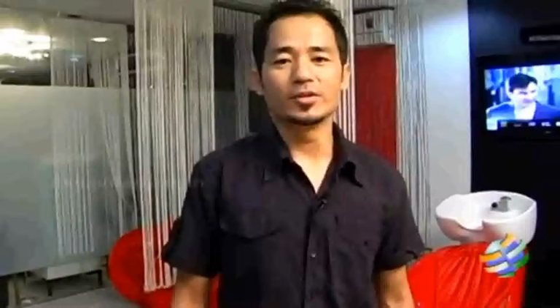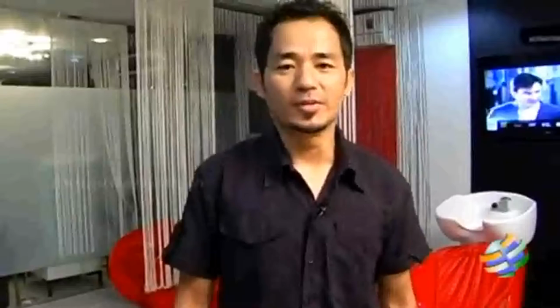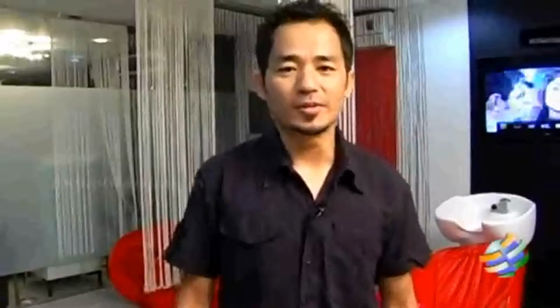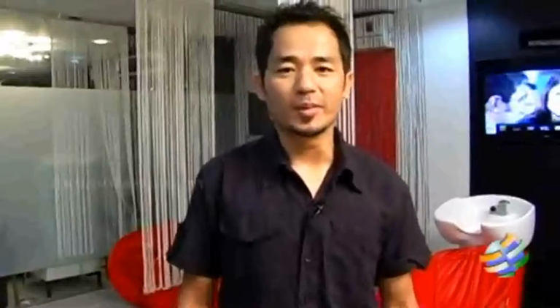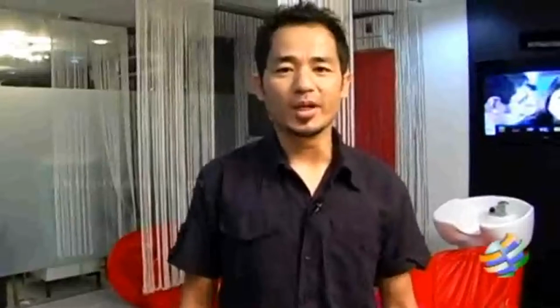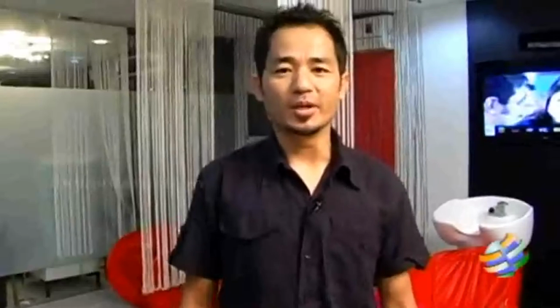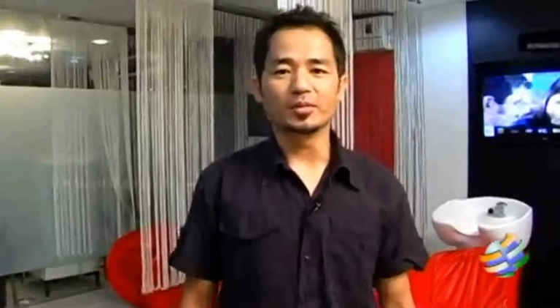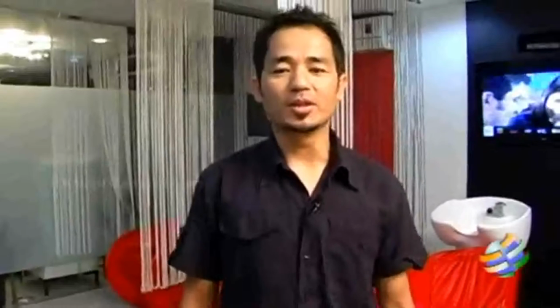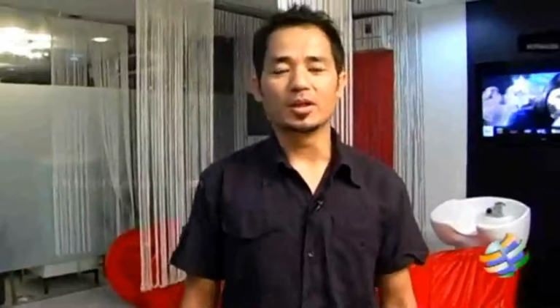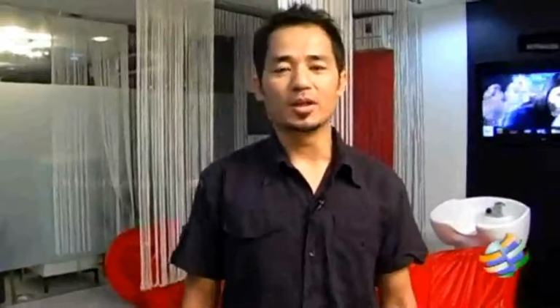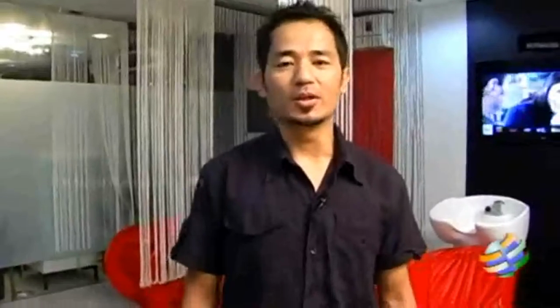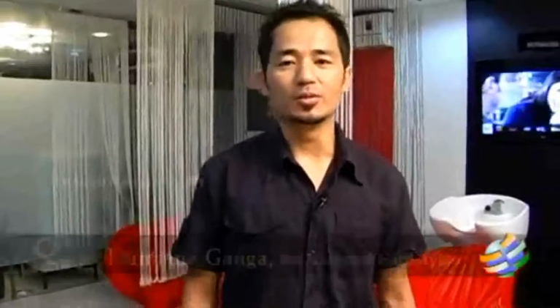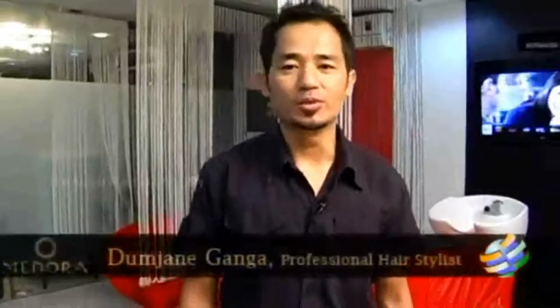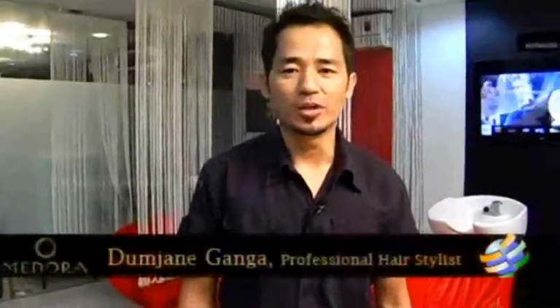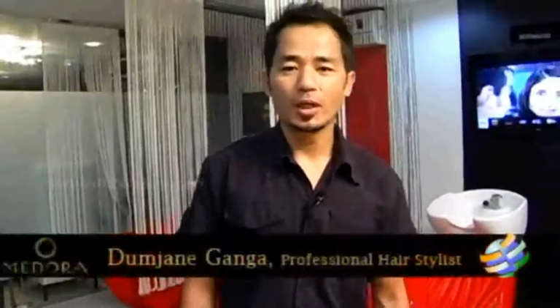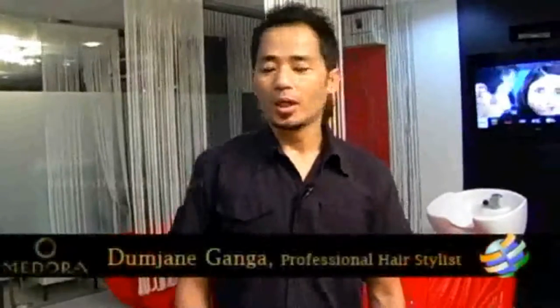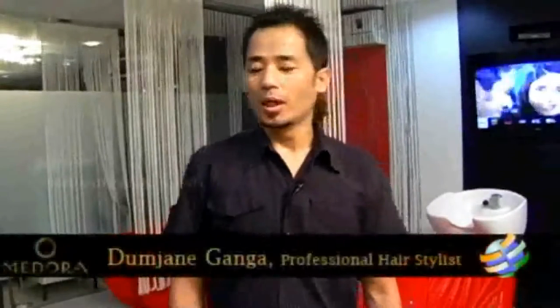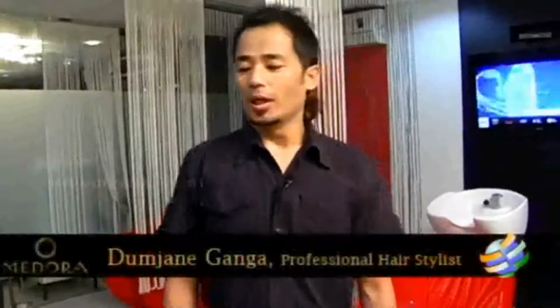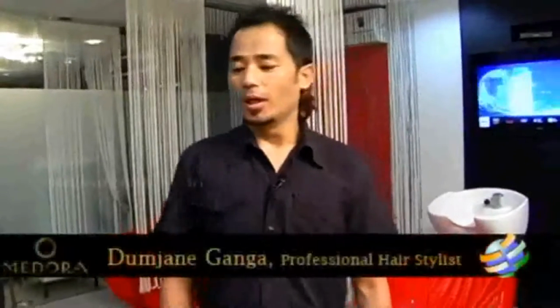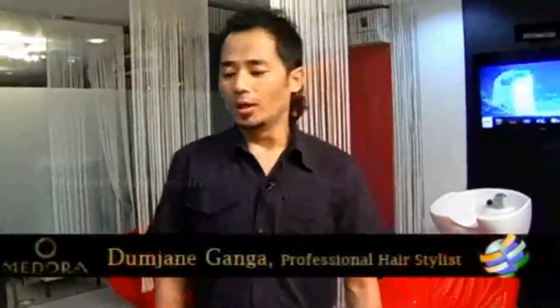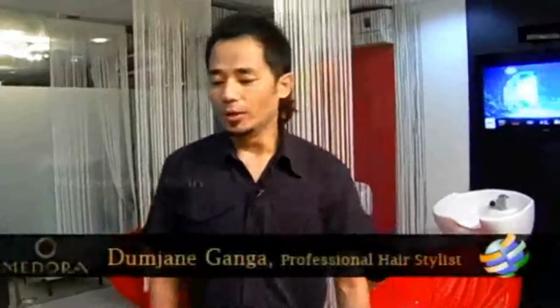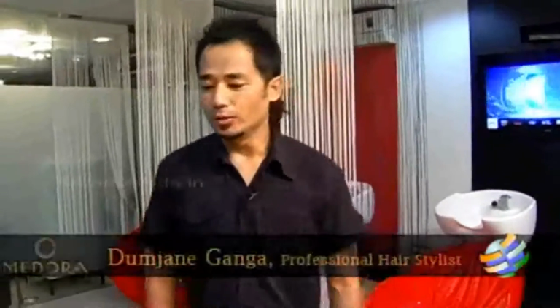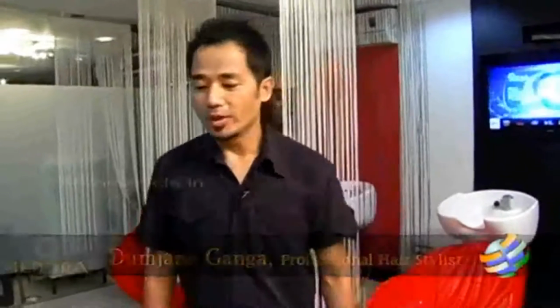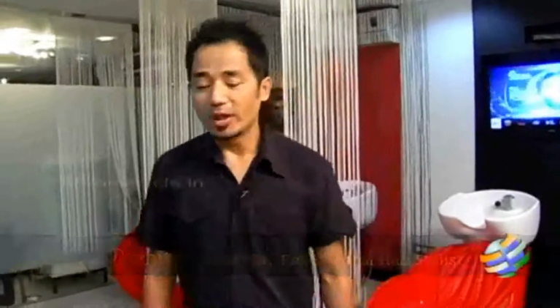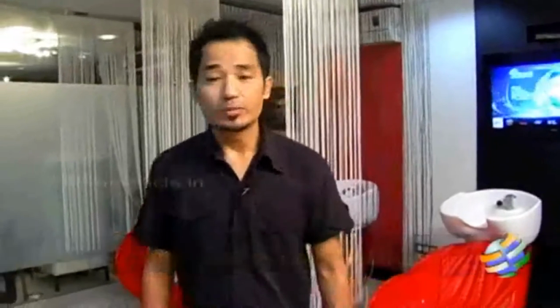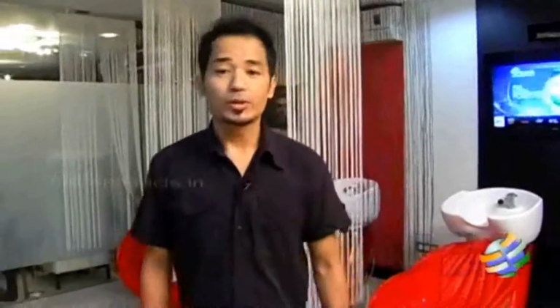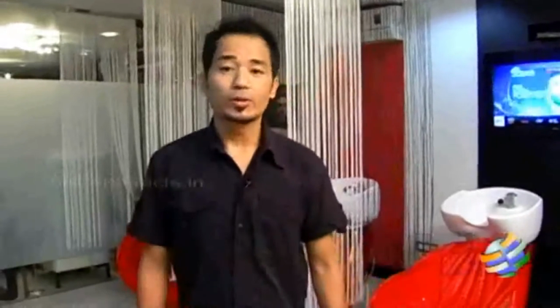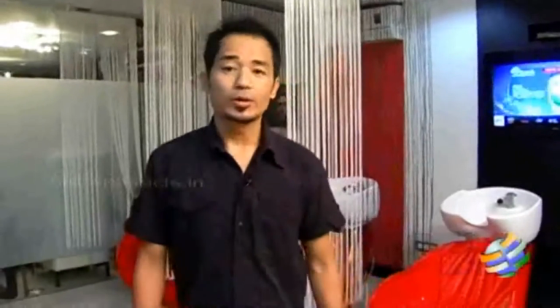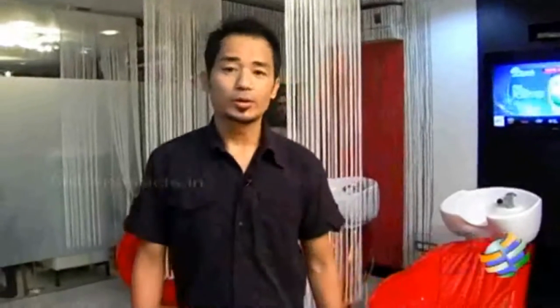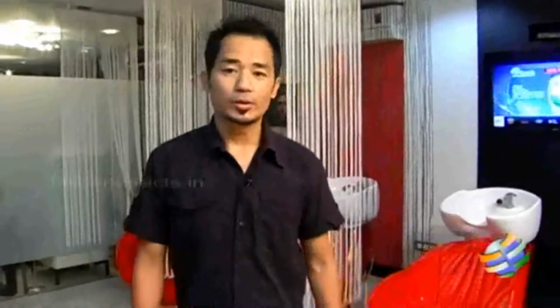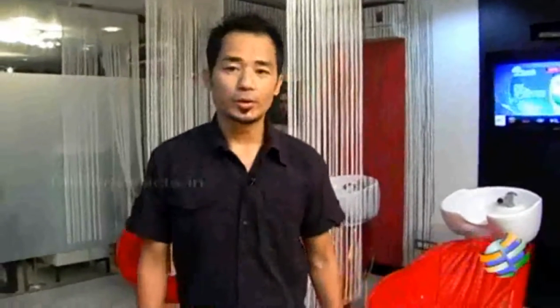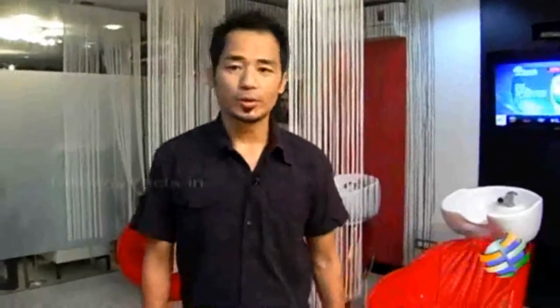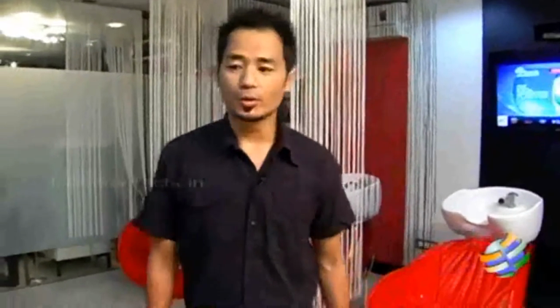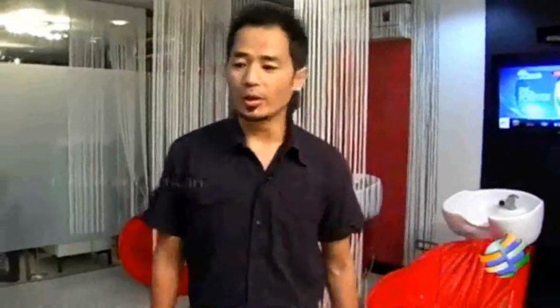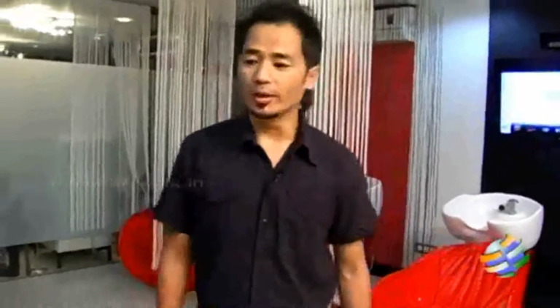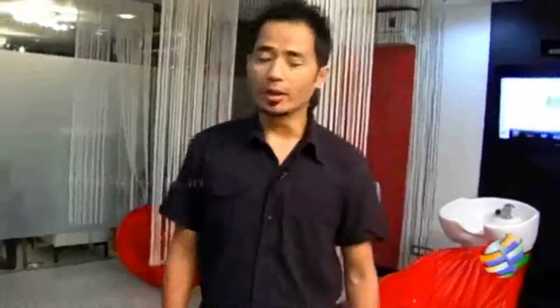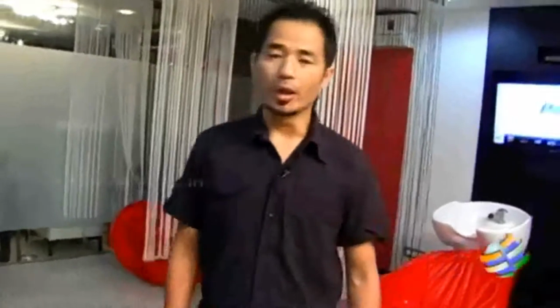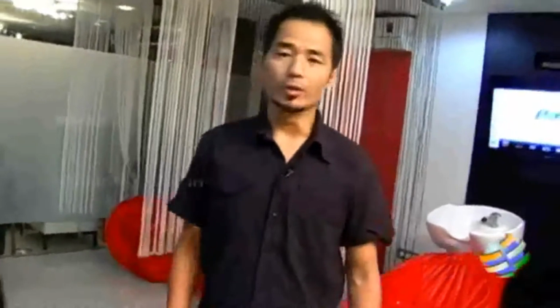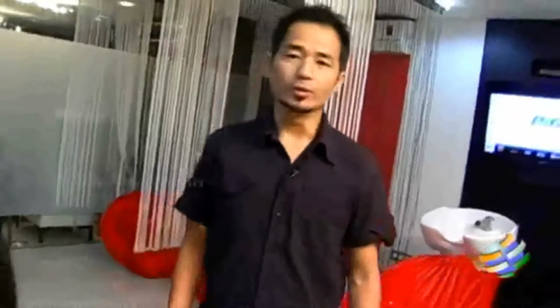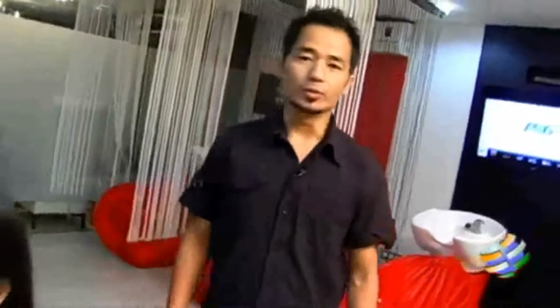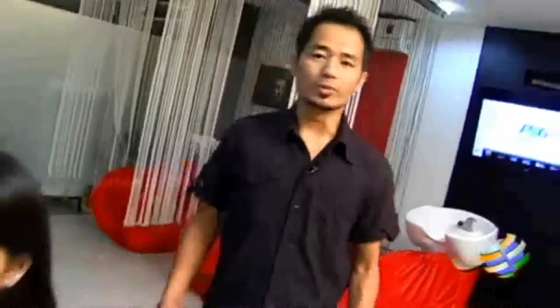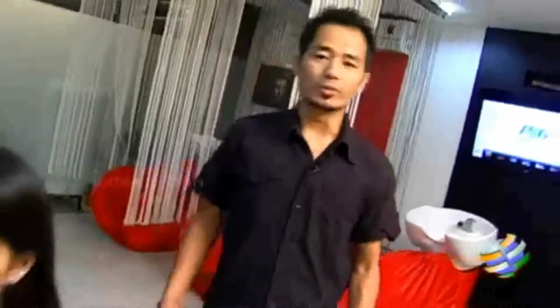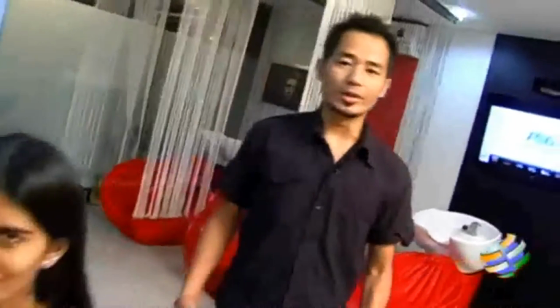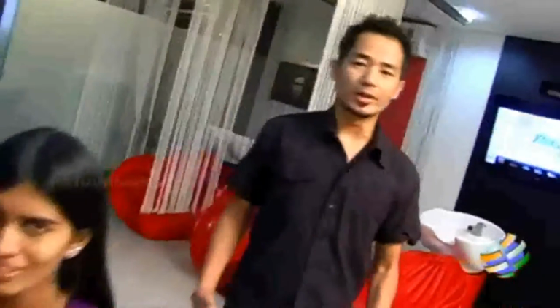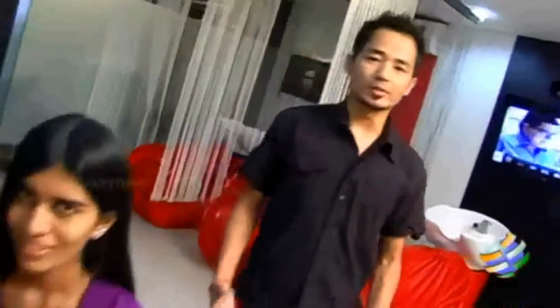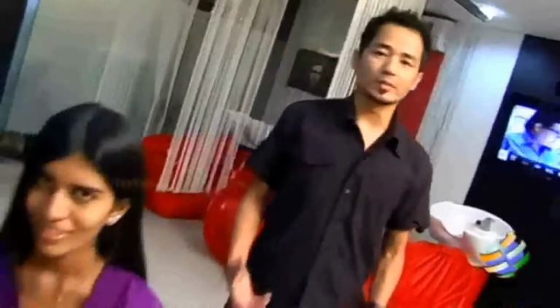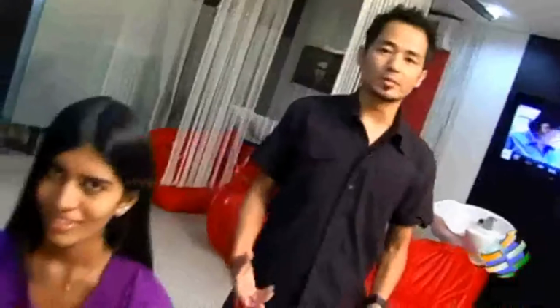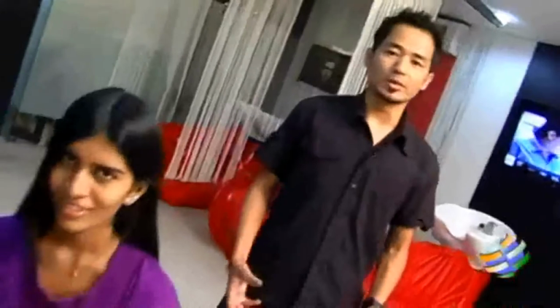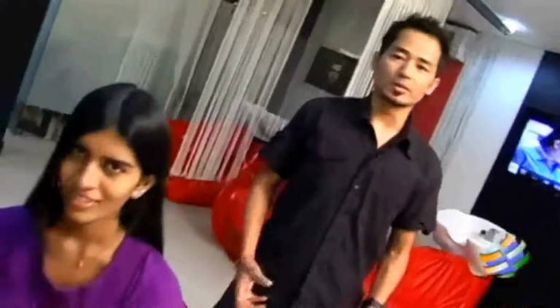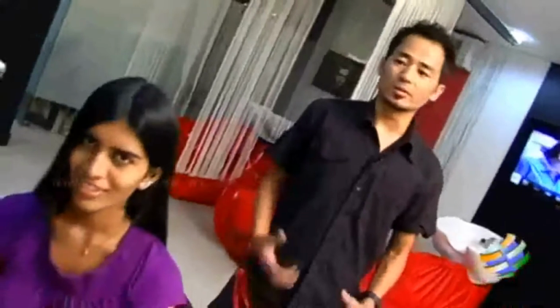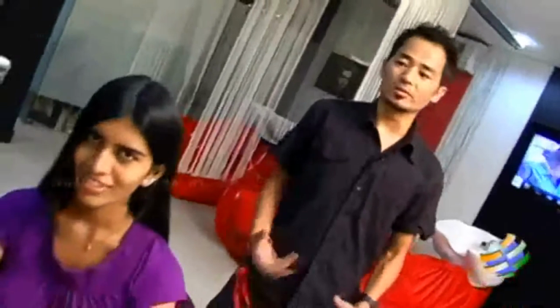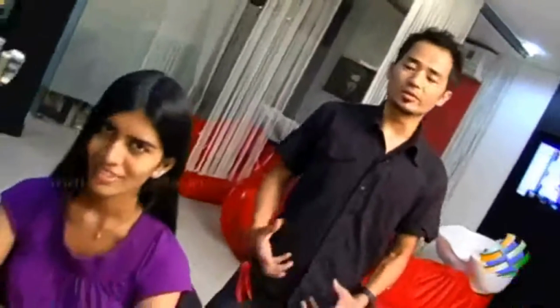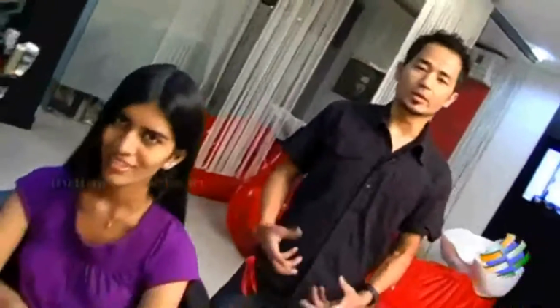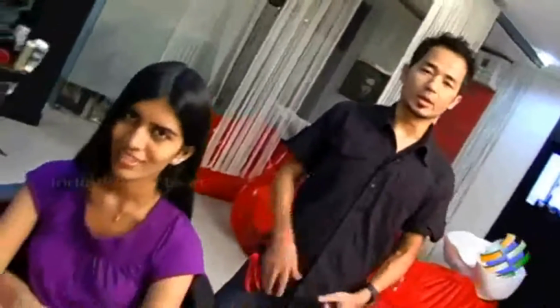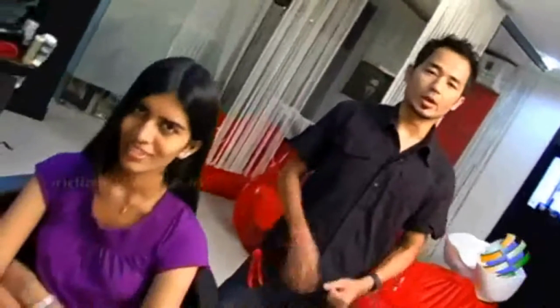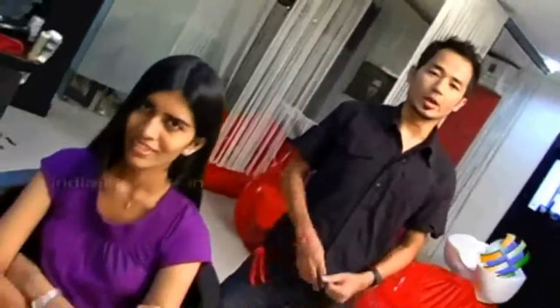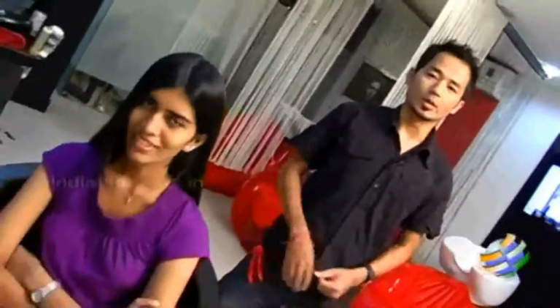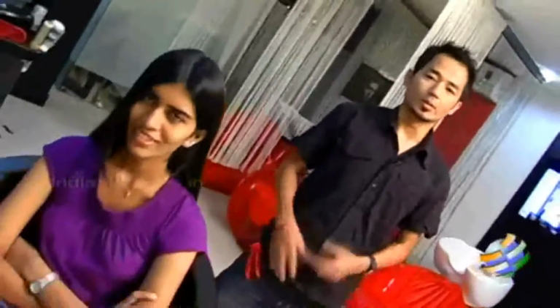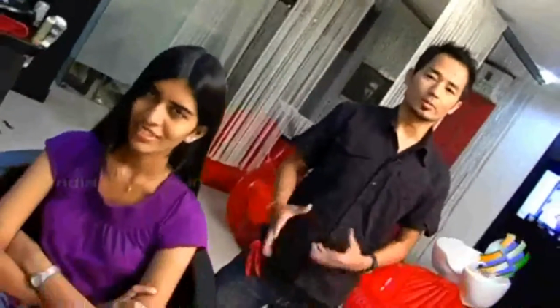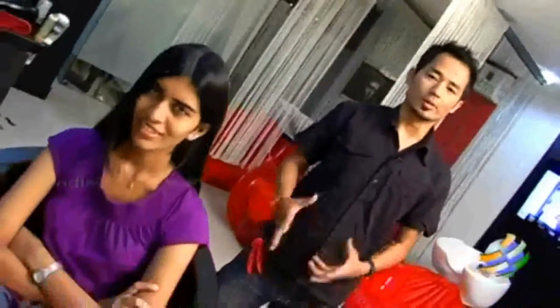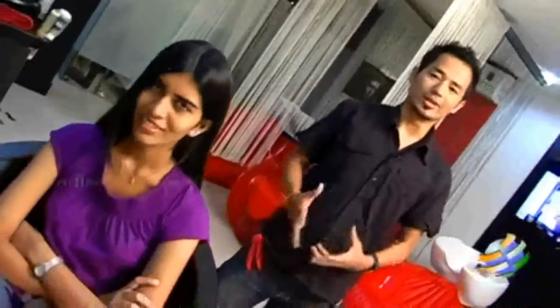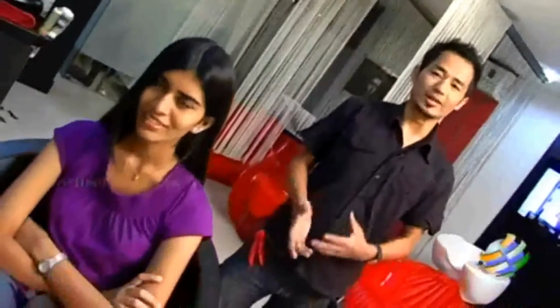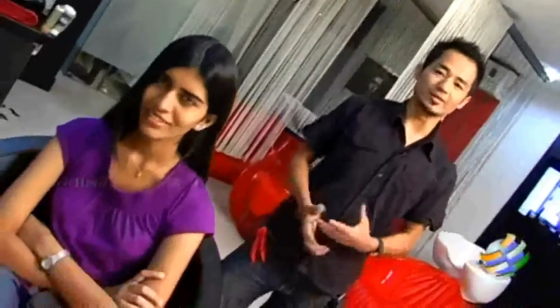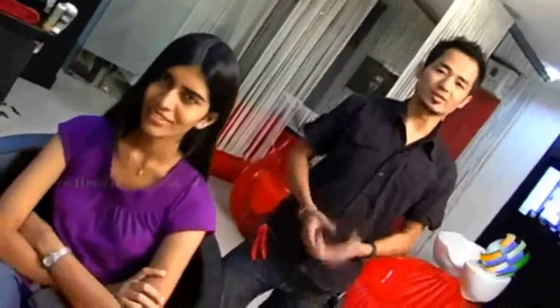My name is Ganga Adunjan. Today I'm just going to show you how to create something different — a great hairstyle.